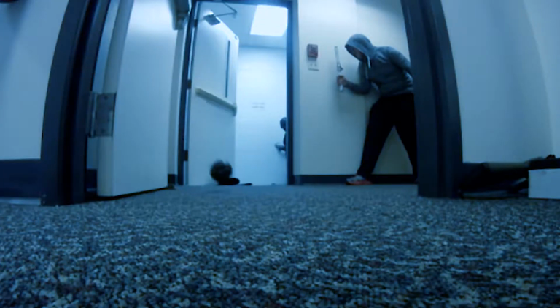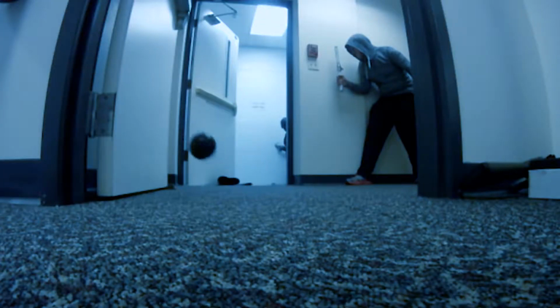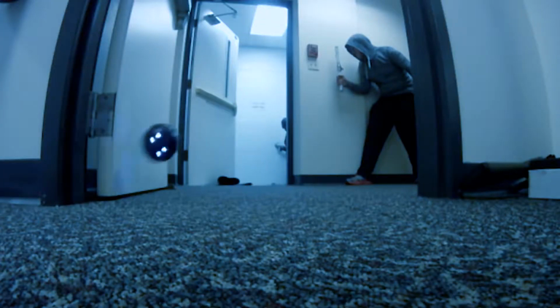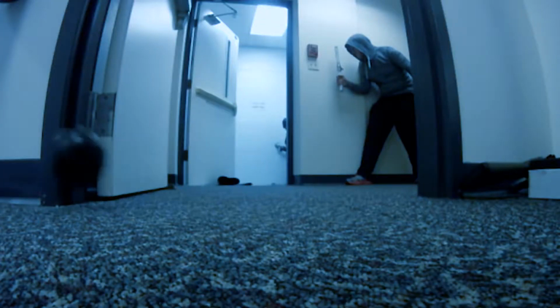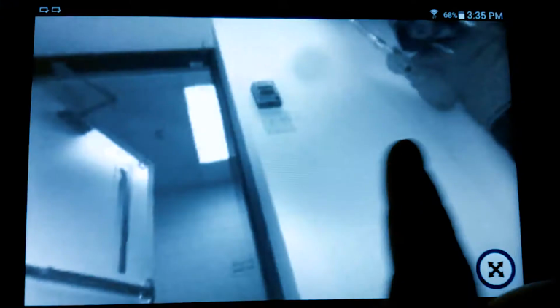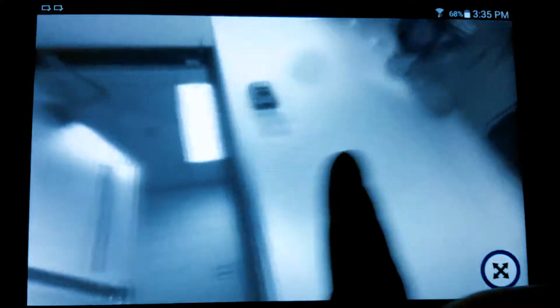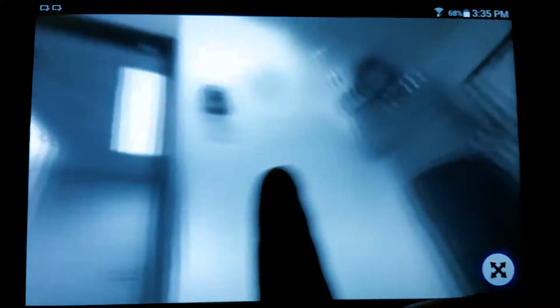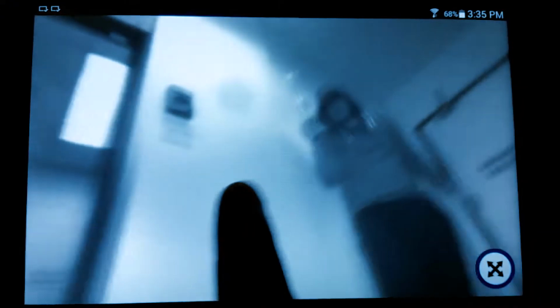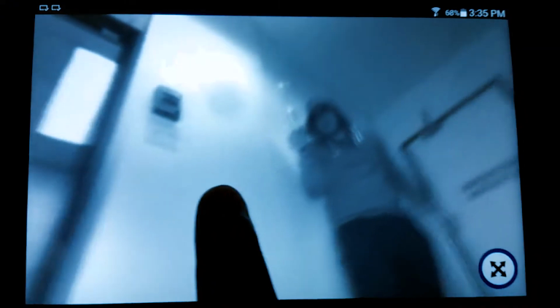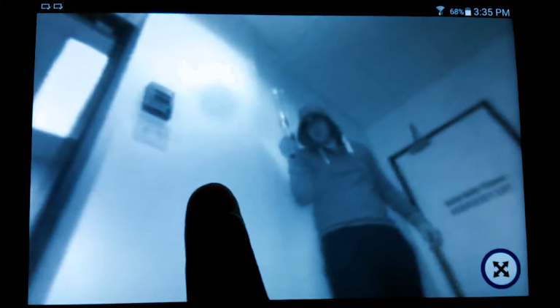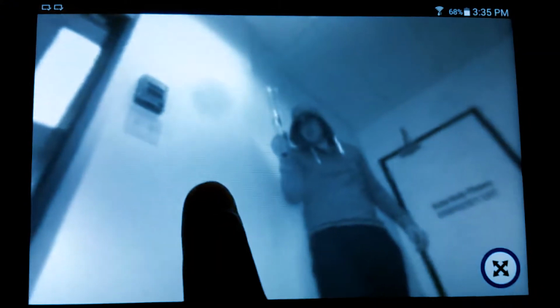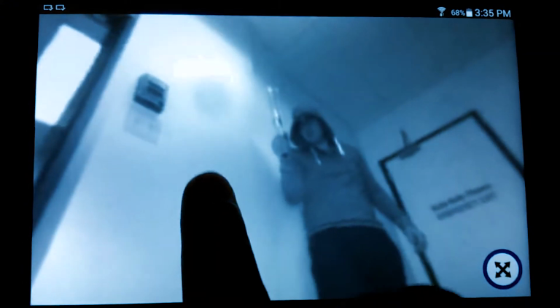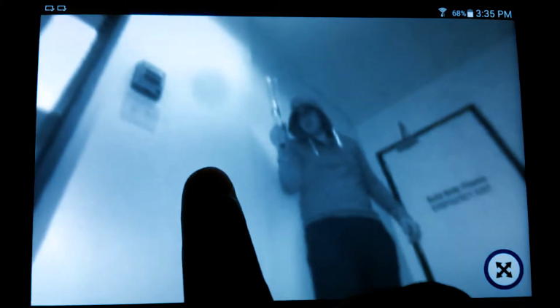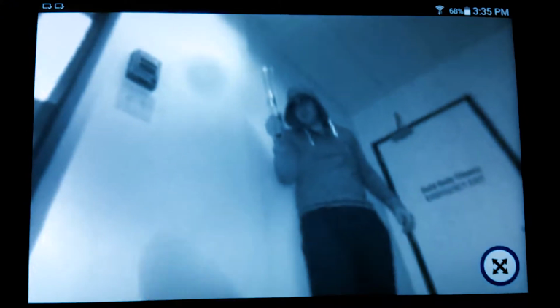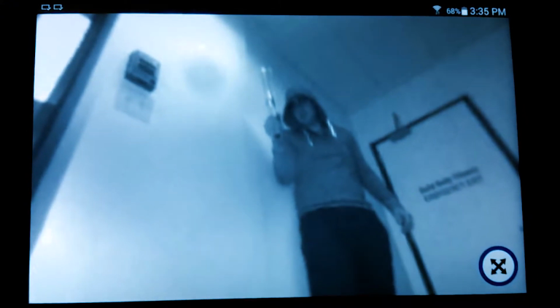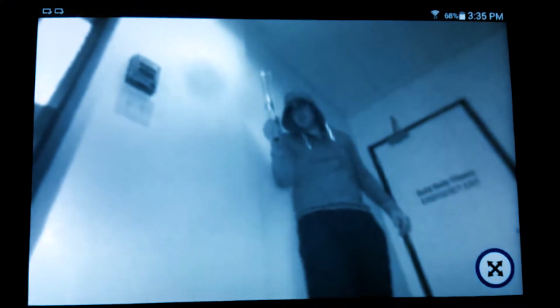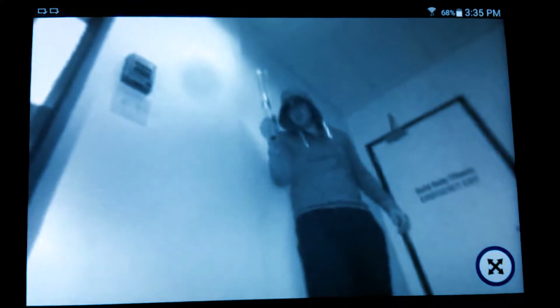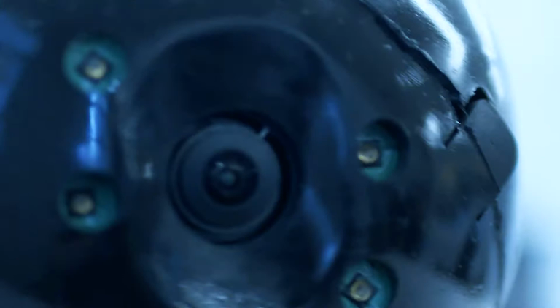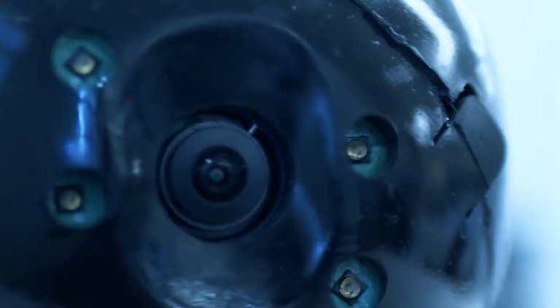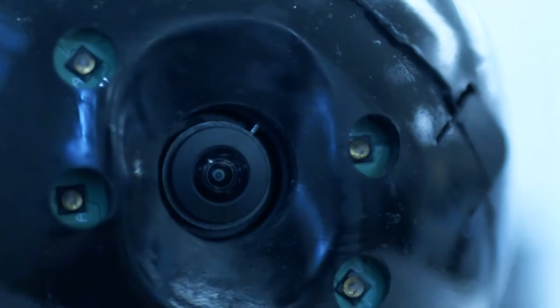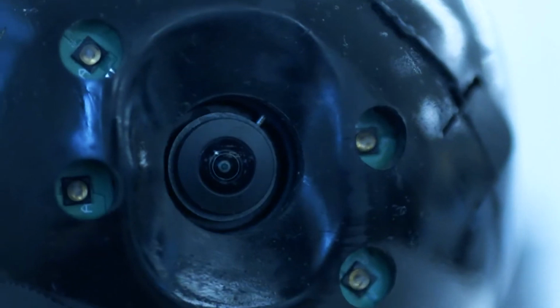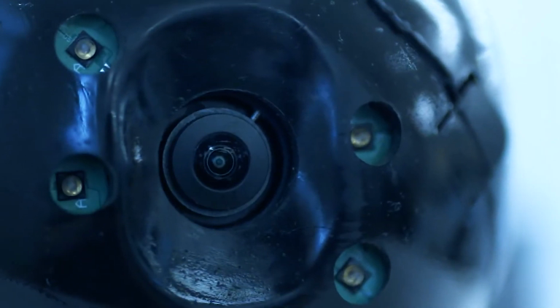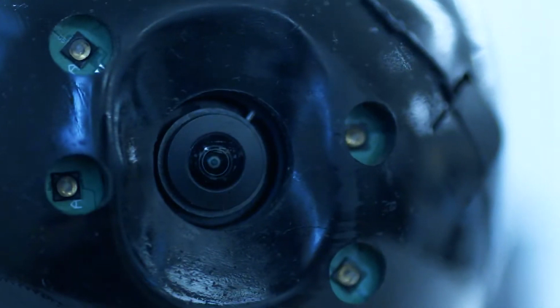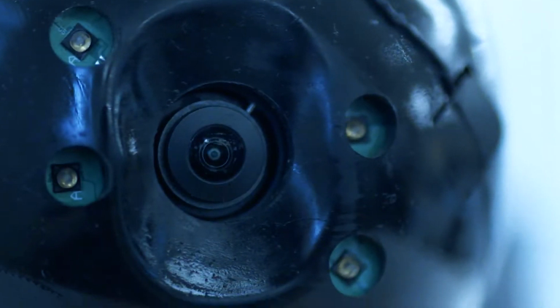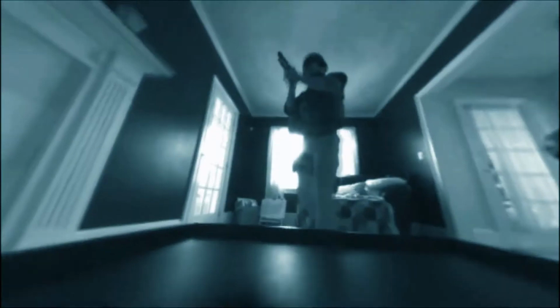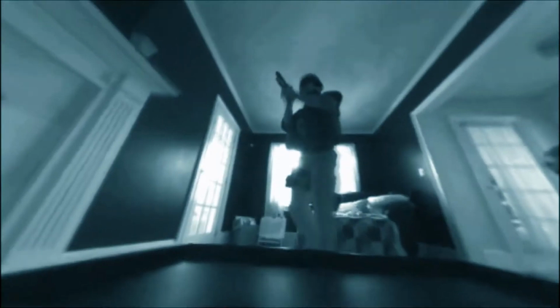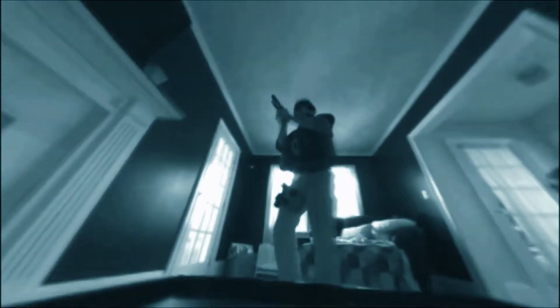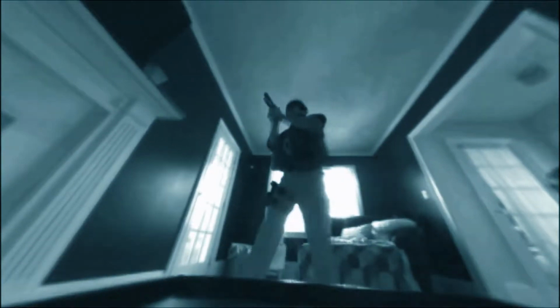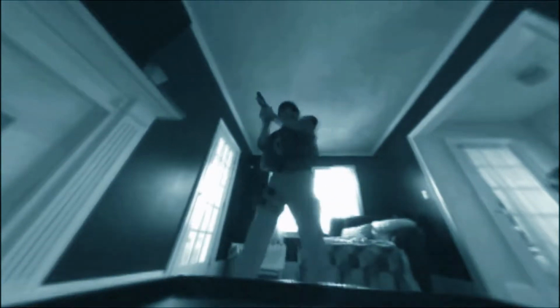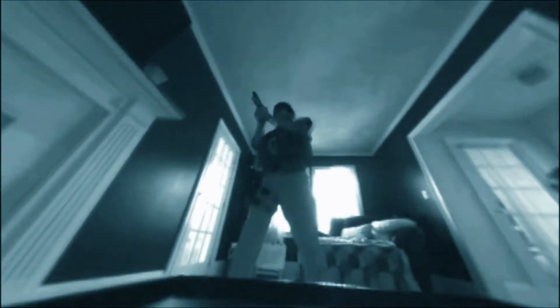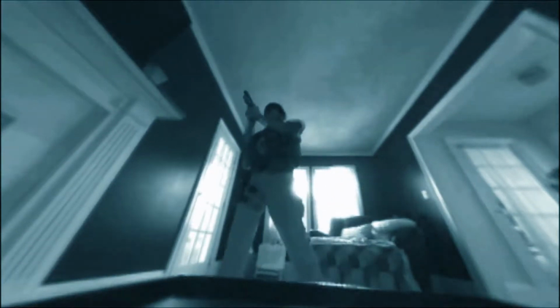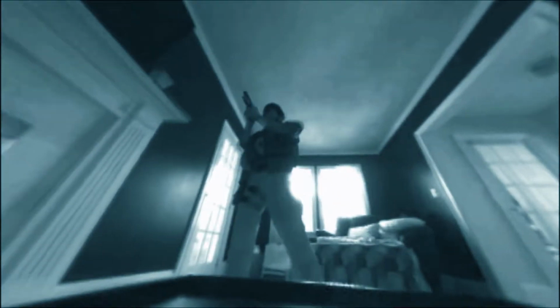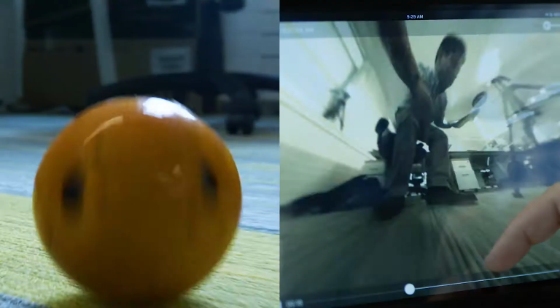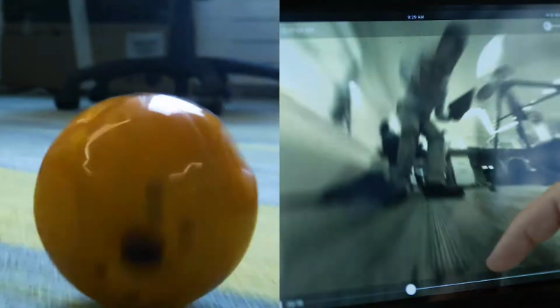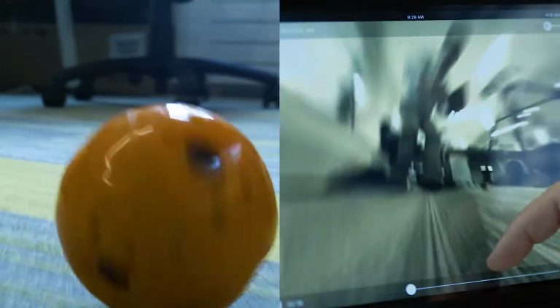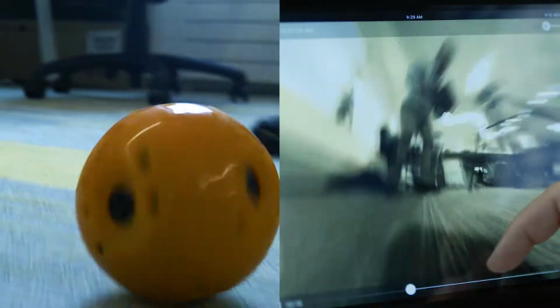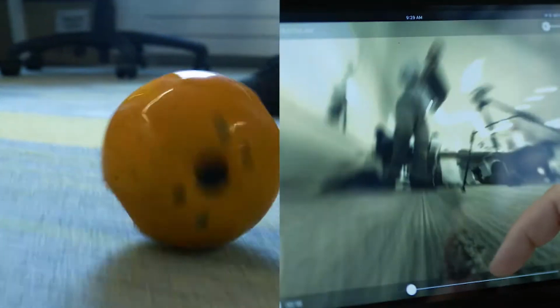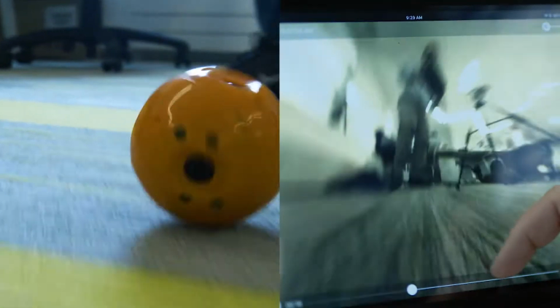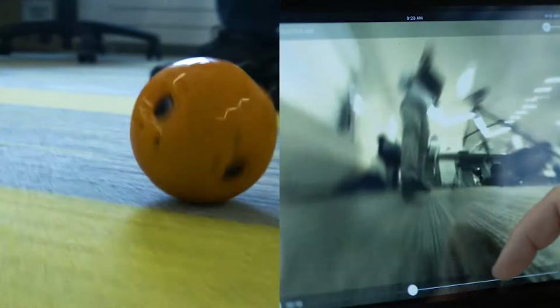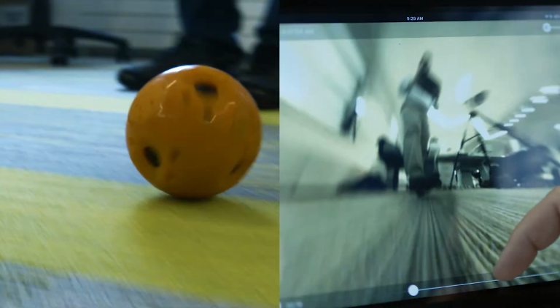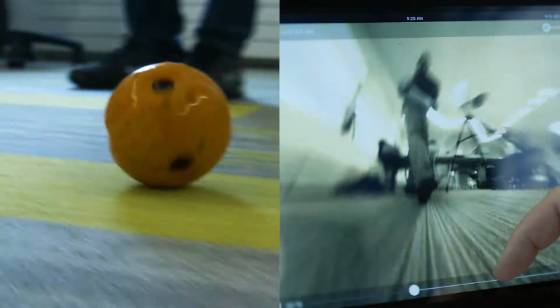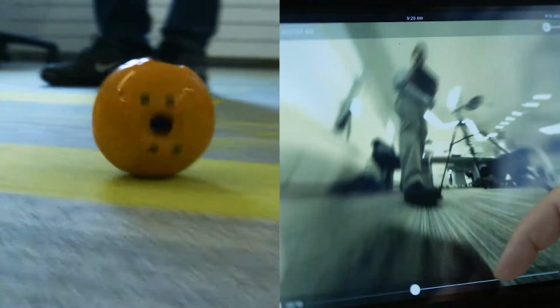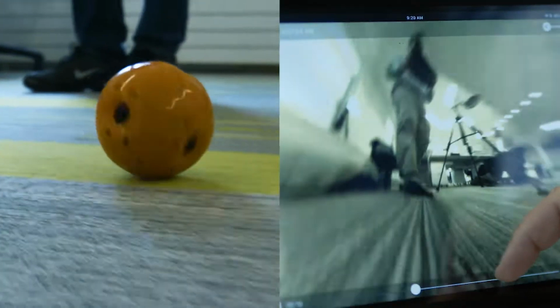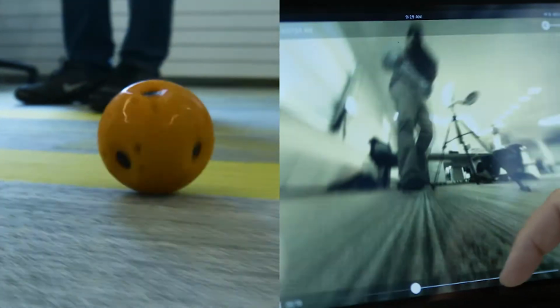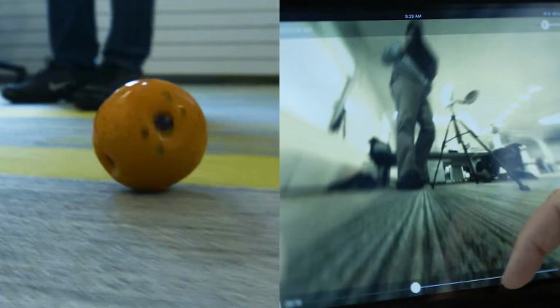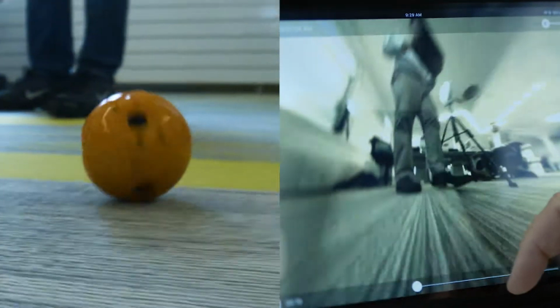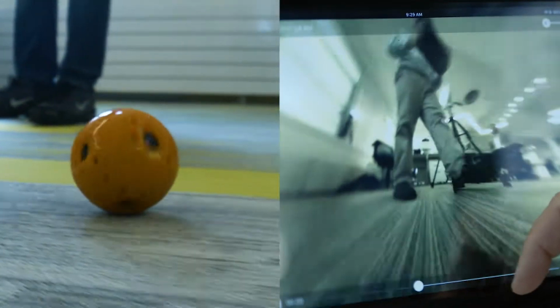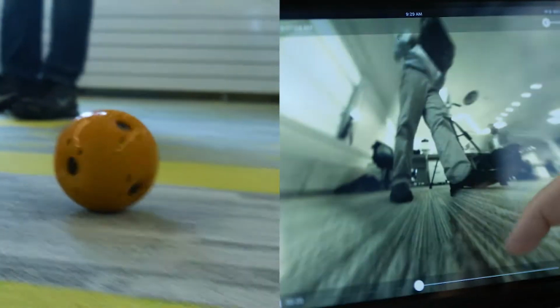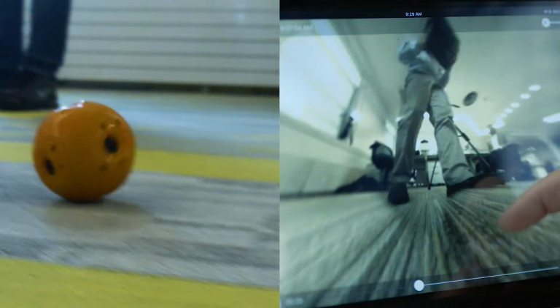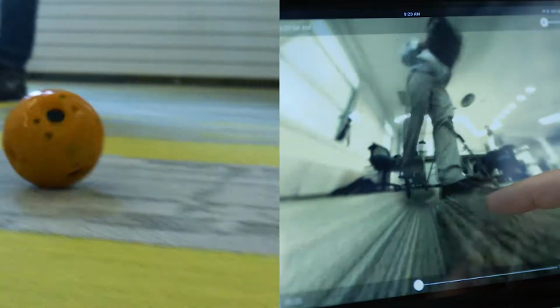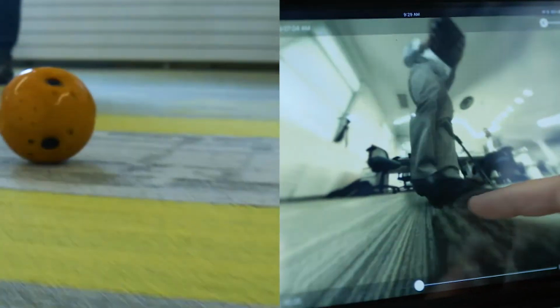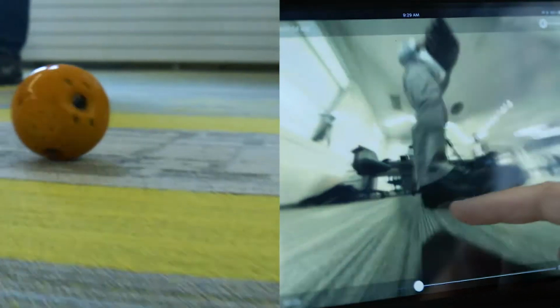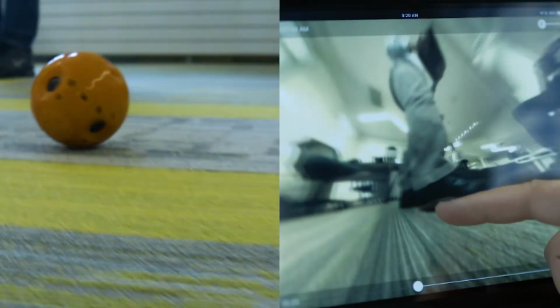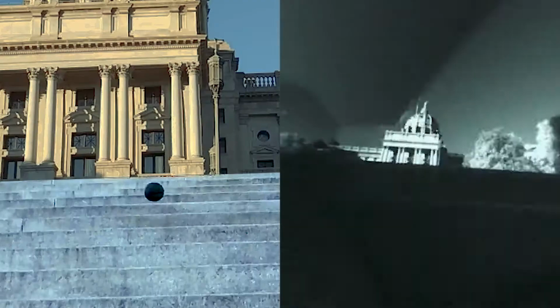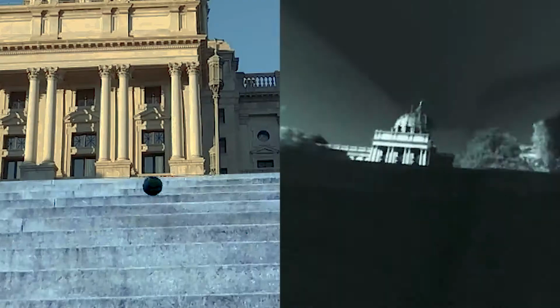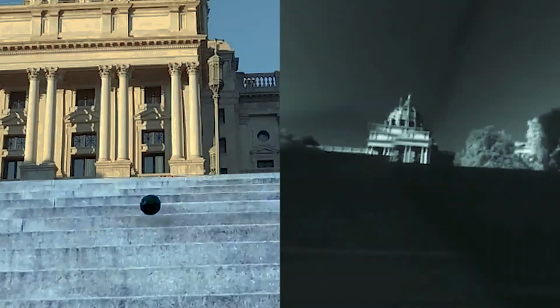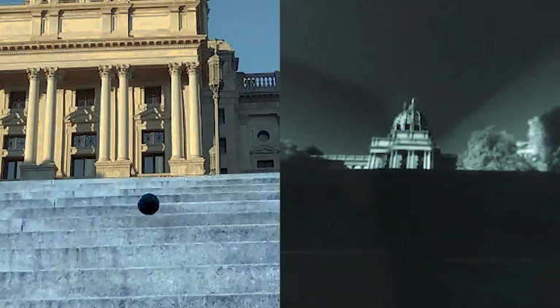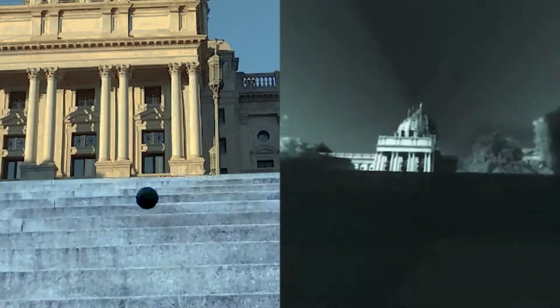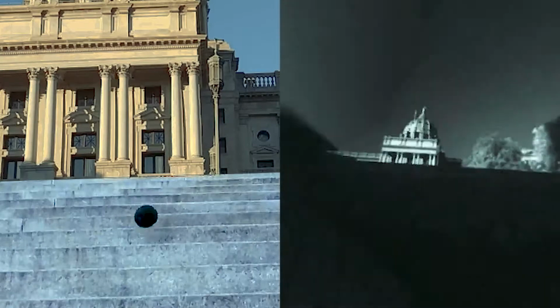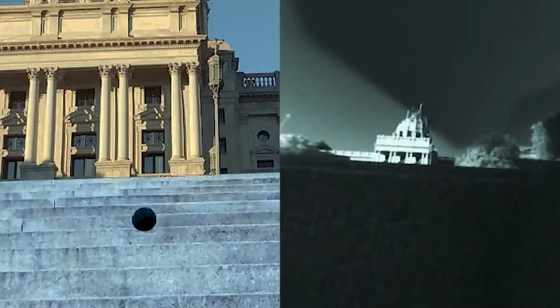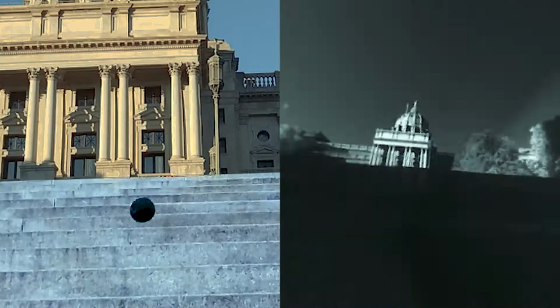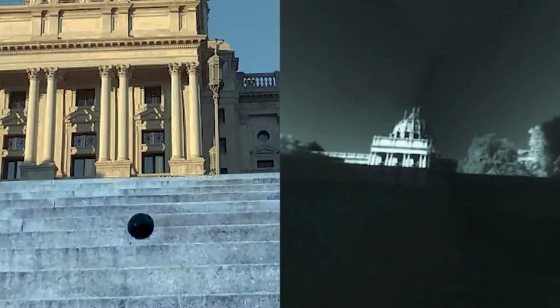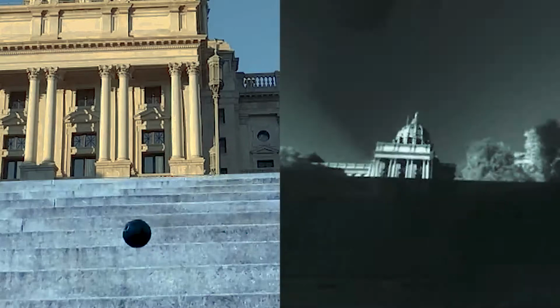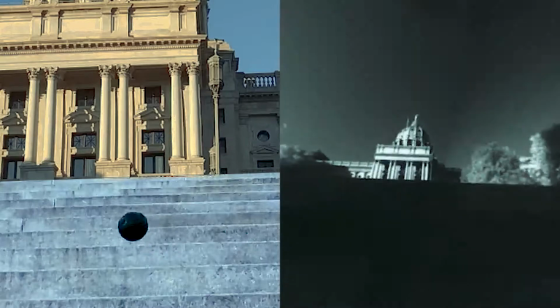It provides continuous 360-degree views of what it's seeing, stabilized so even if it bumps around or moves around it keeps a nice steady view.